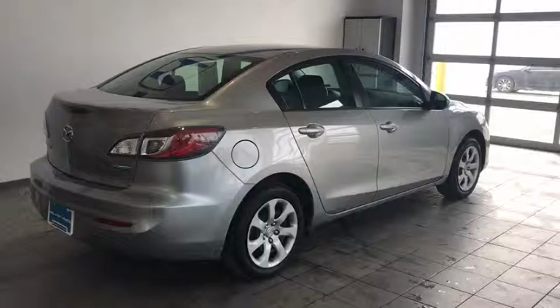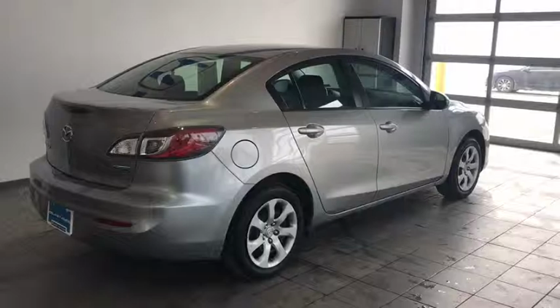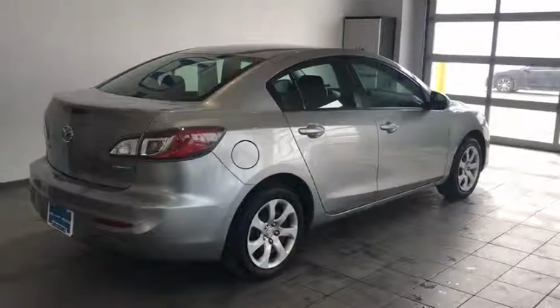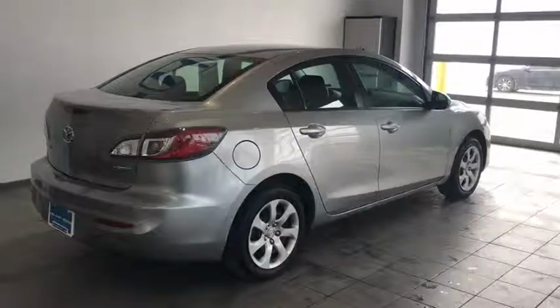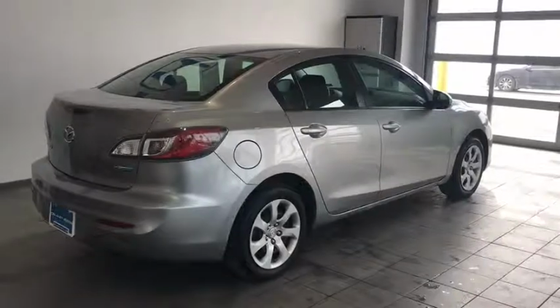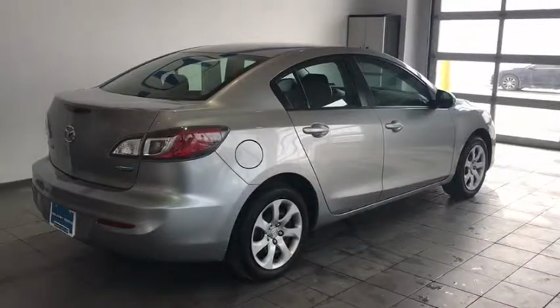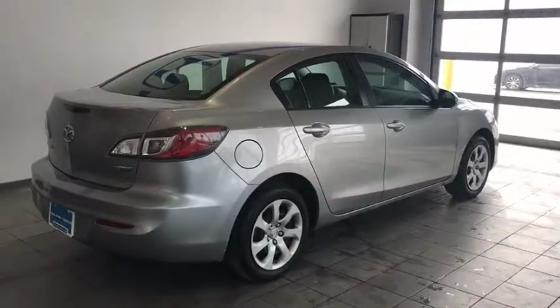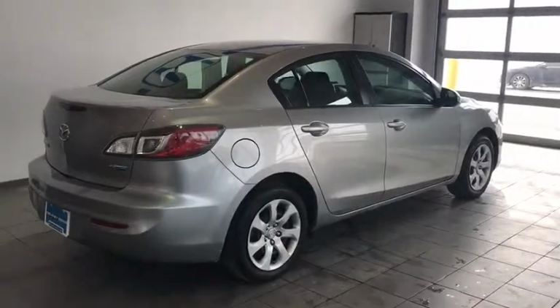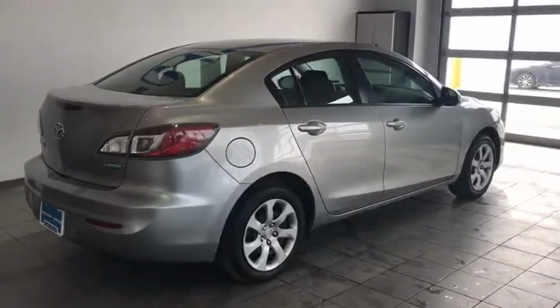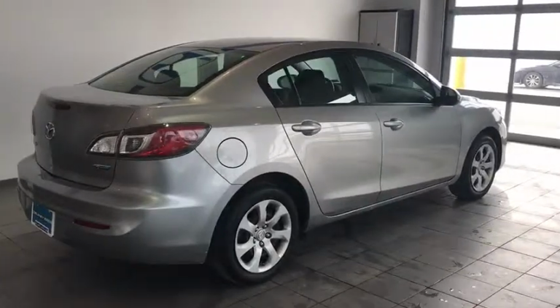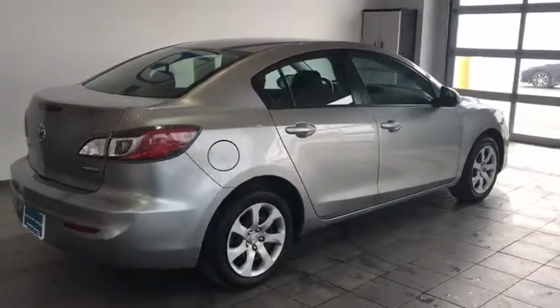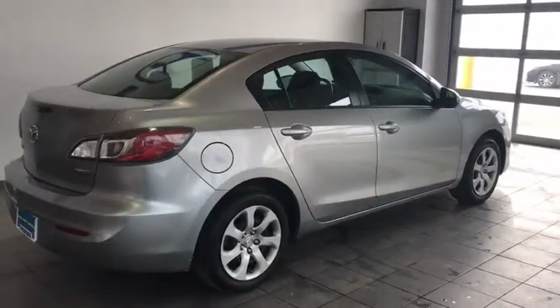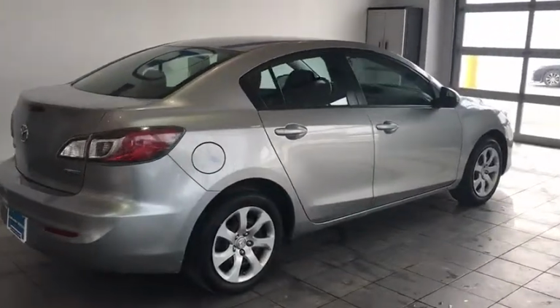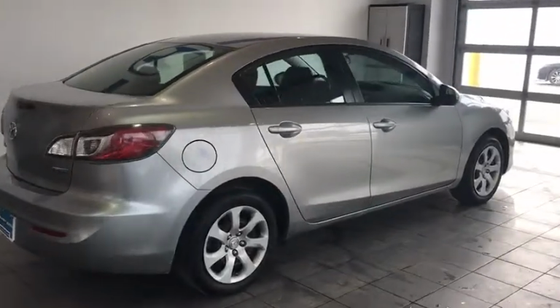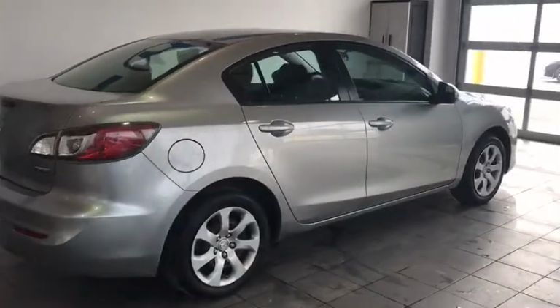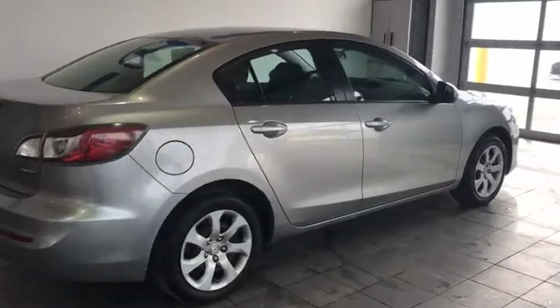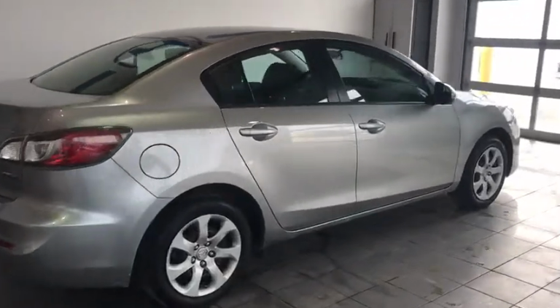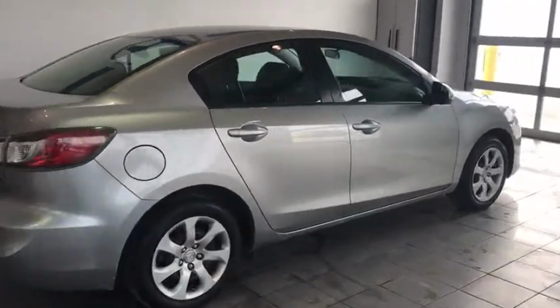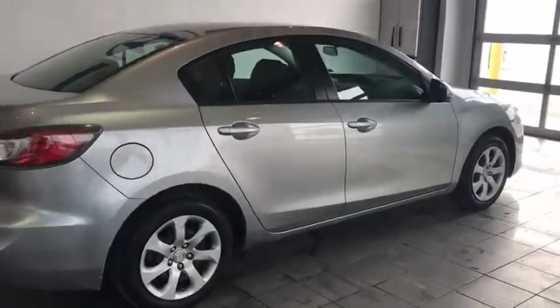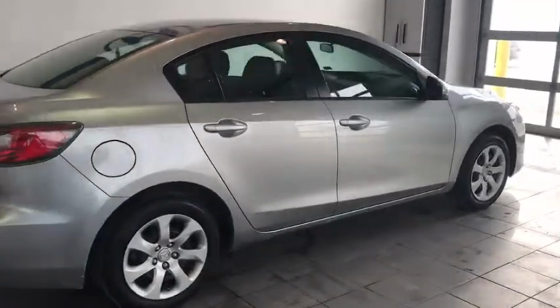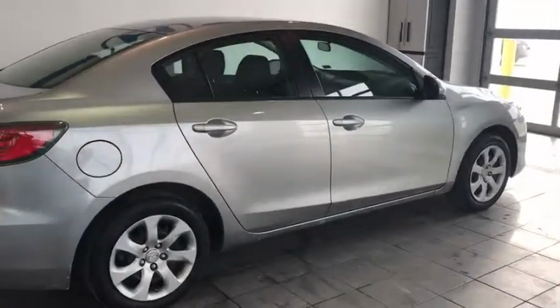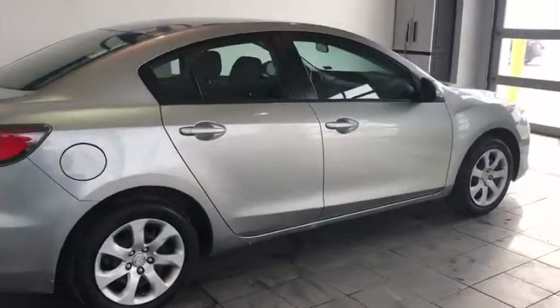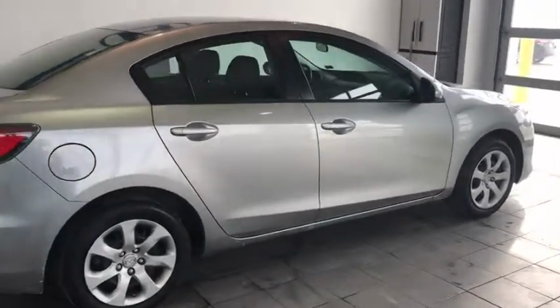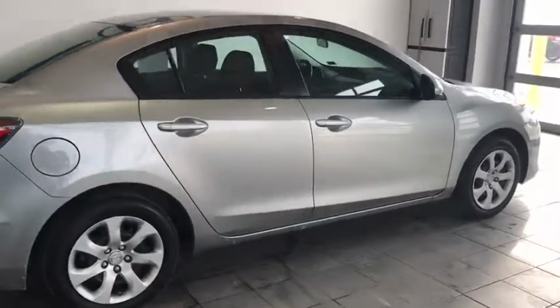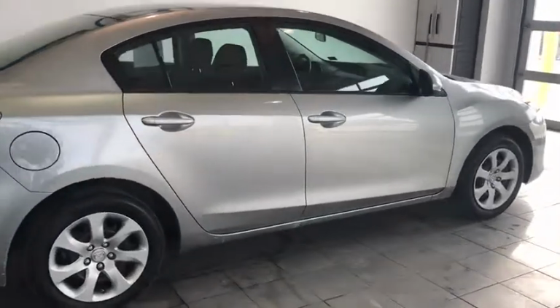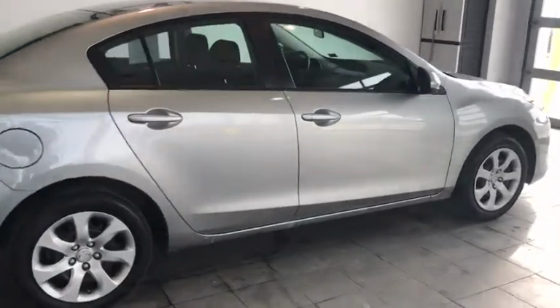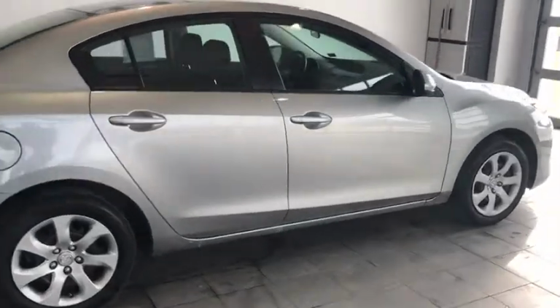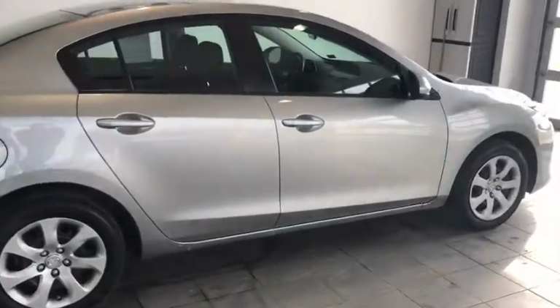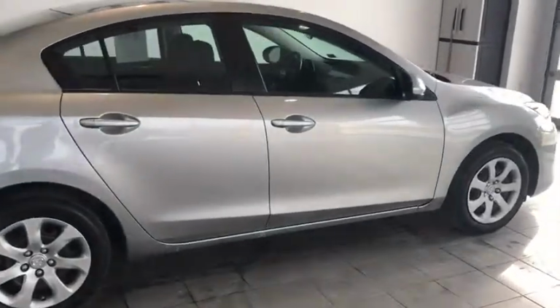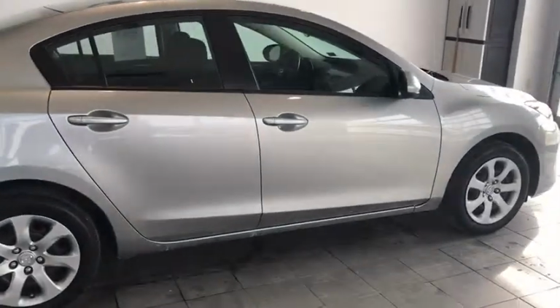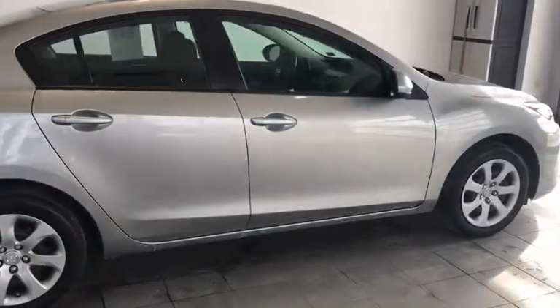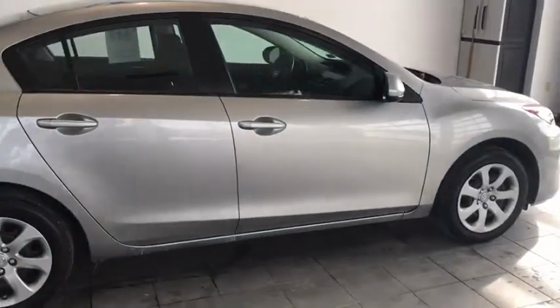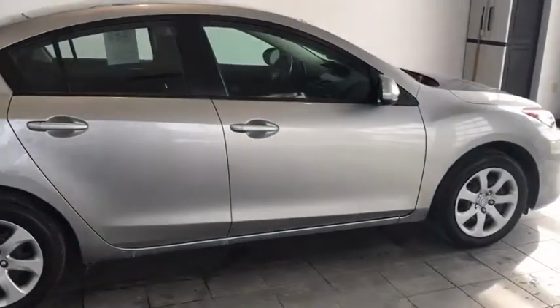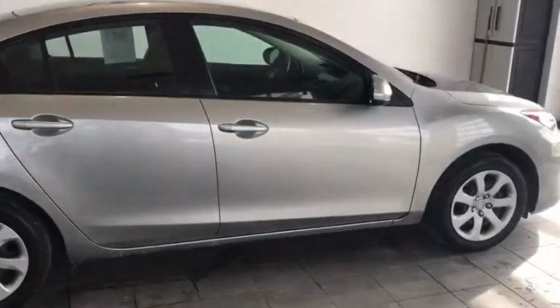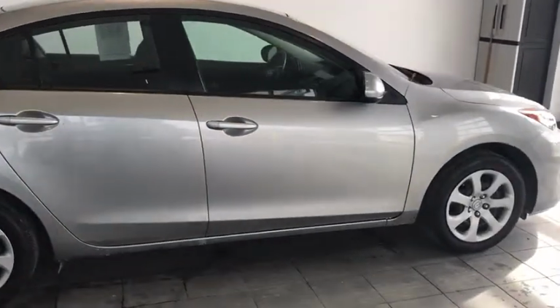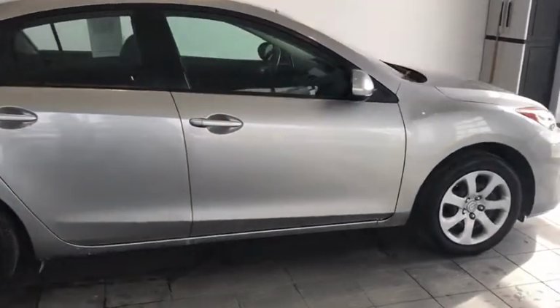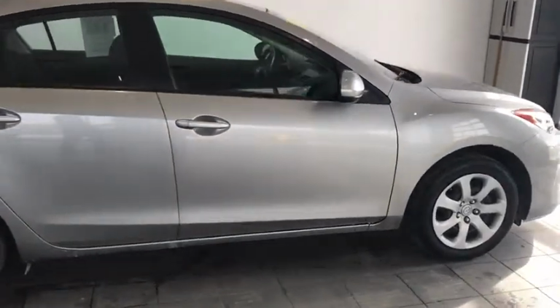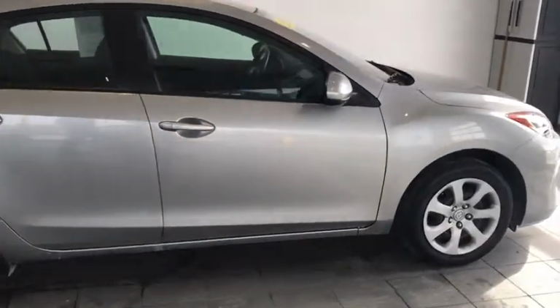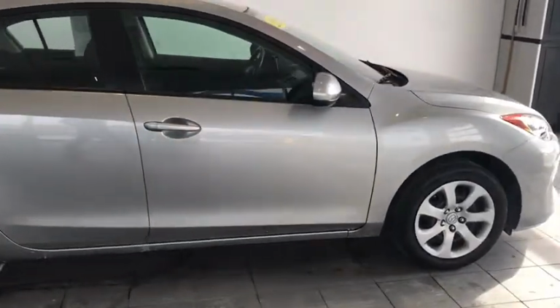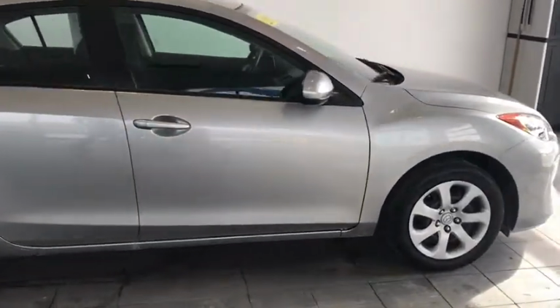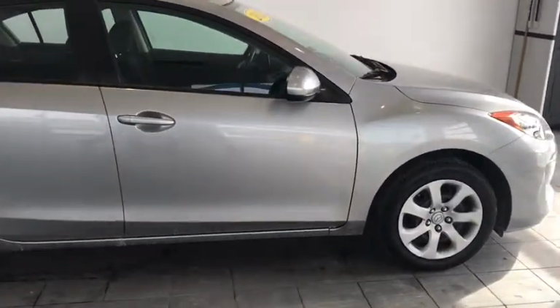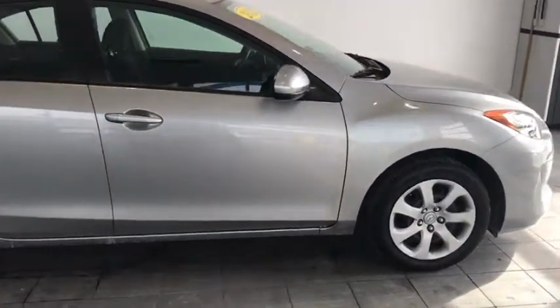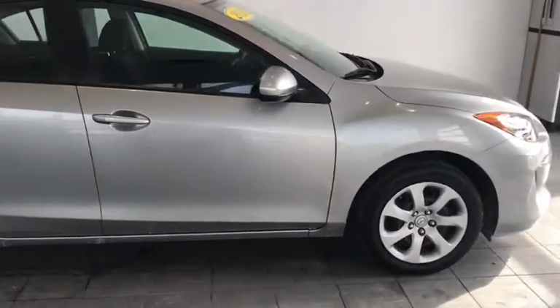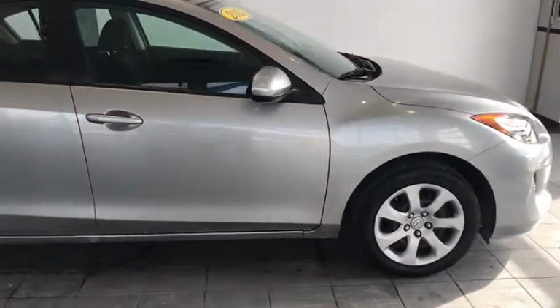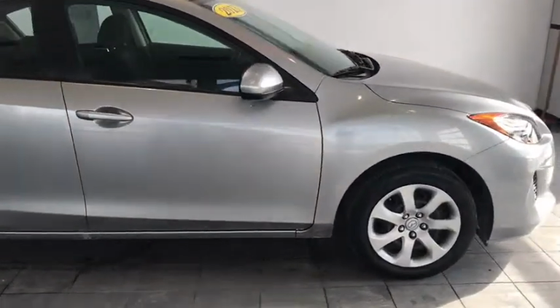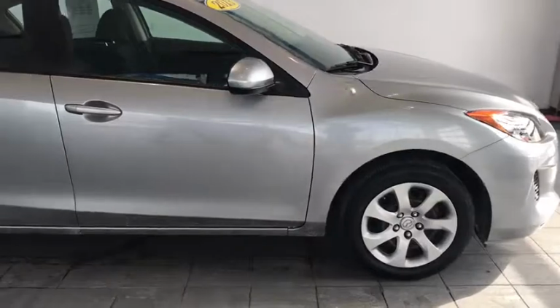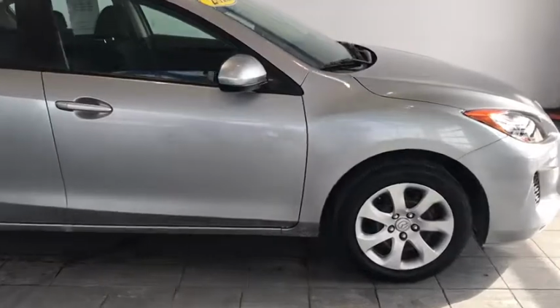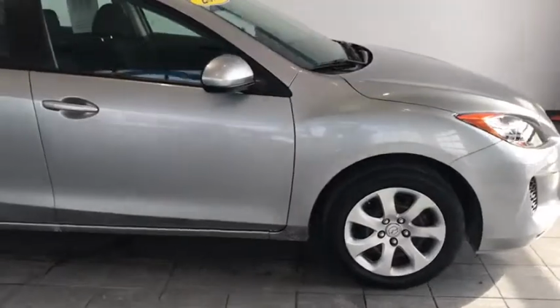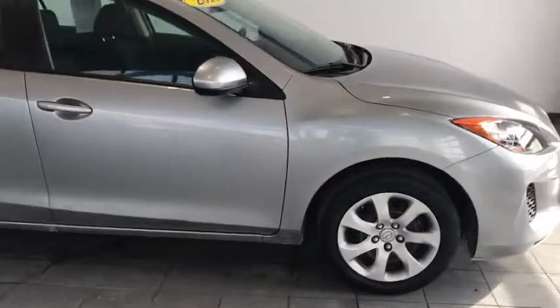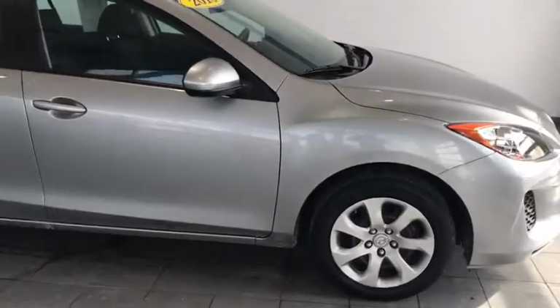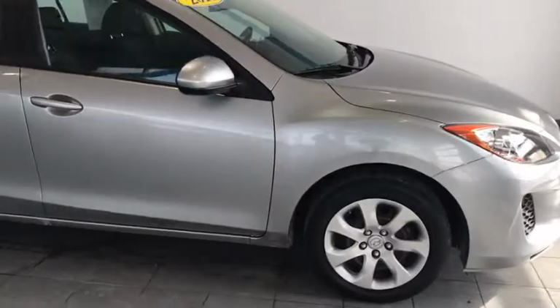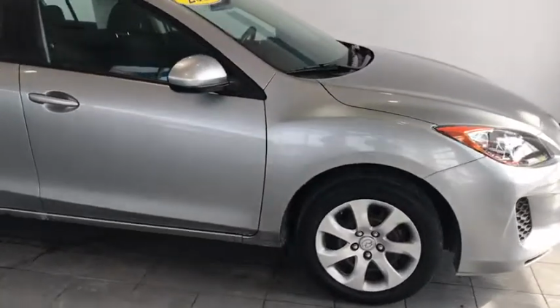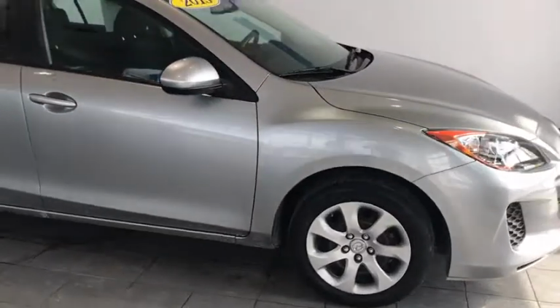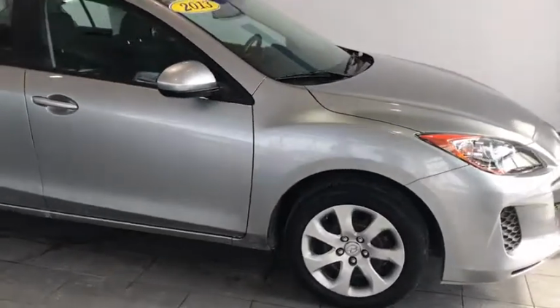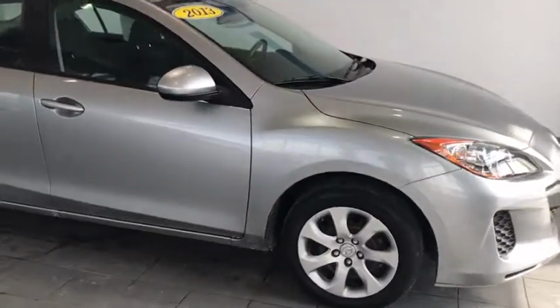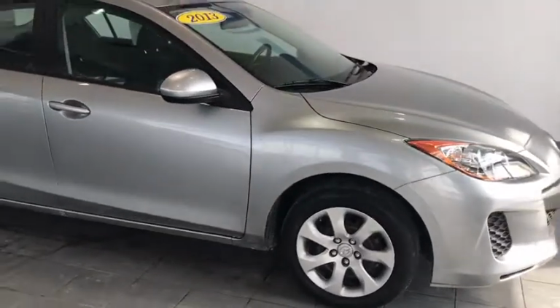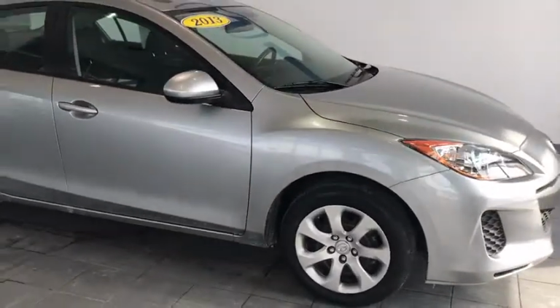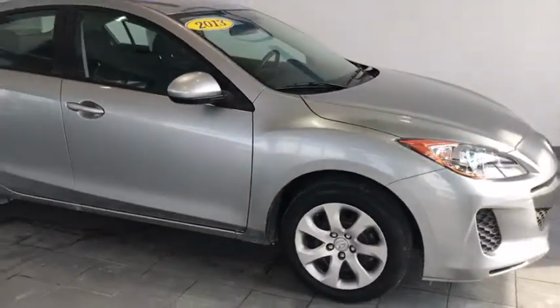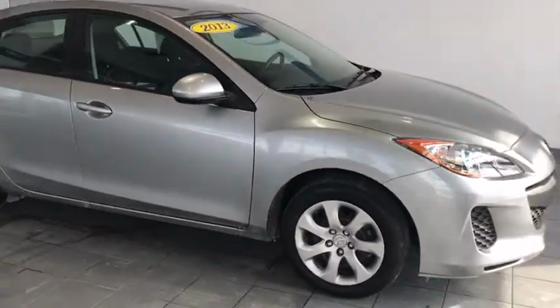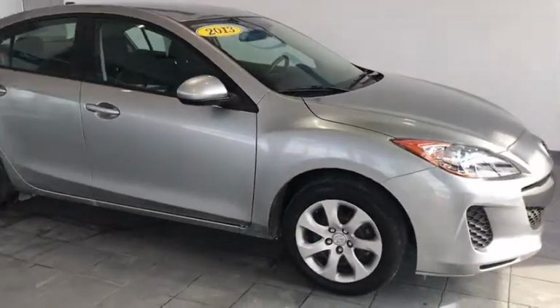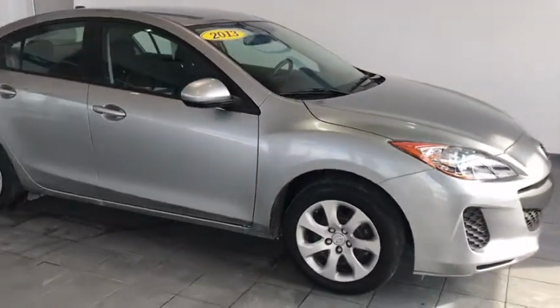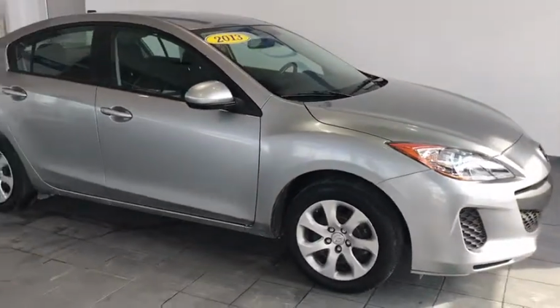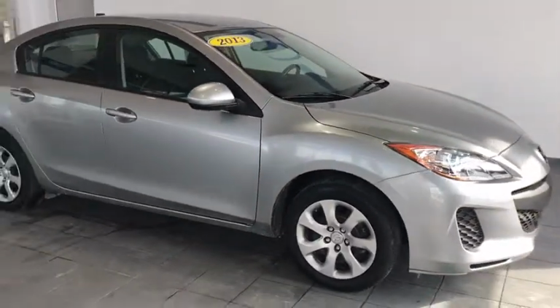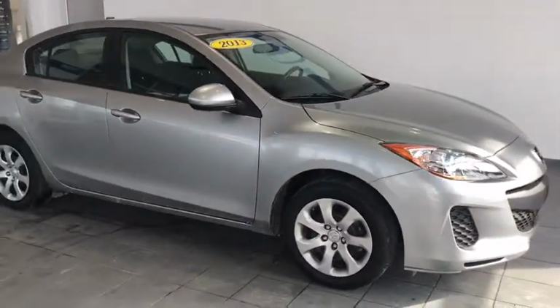Hey guys, welcome to Delaney Auto. Here we have a fresh trade. This is a 2013 Mazda 3i Sport Edition.